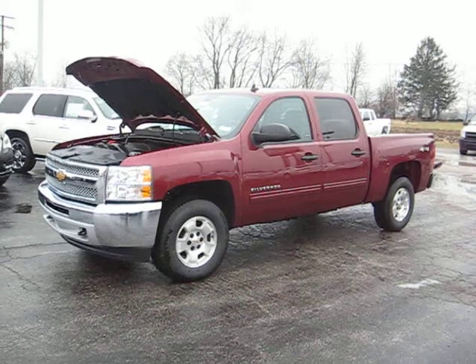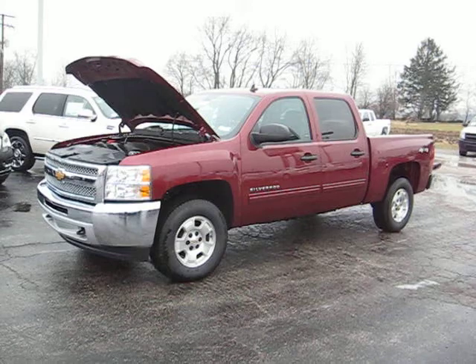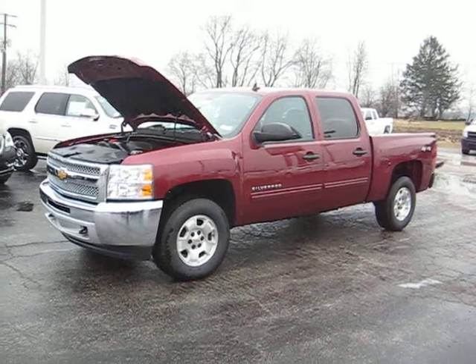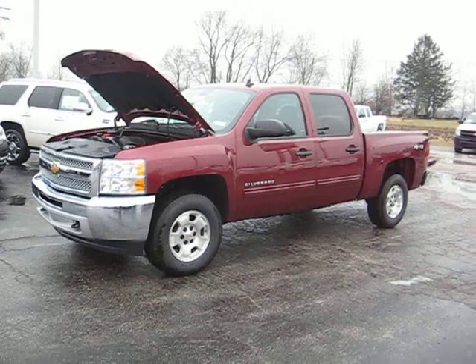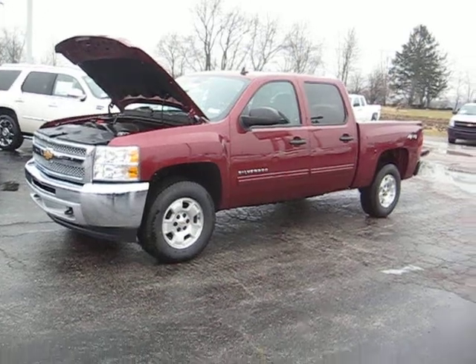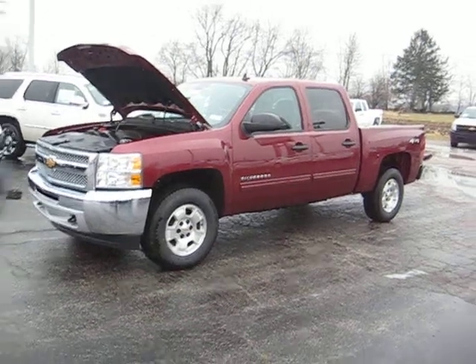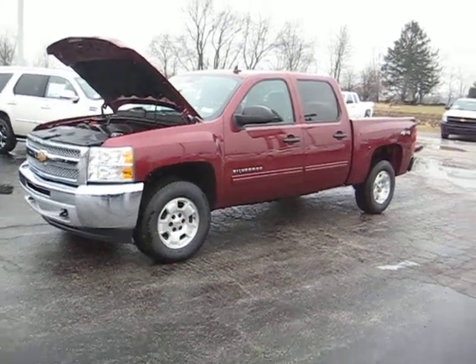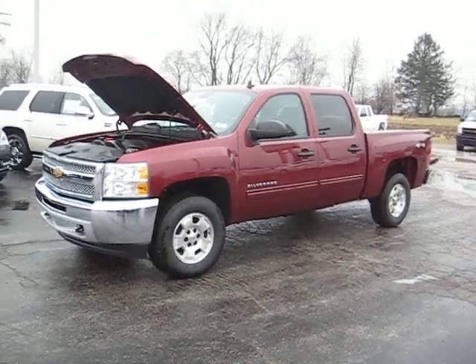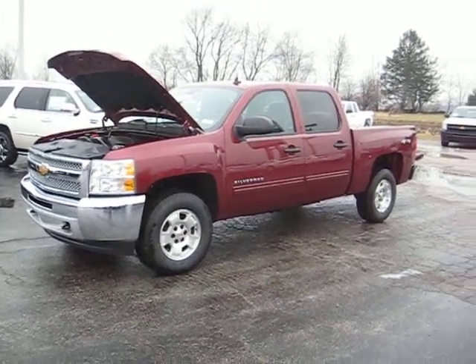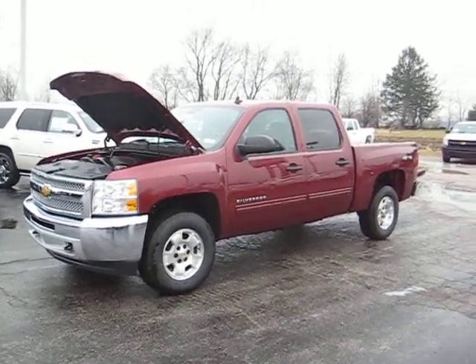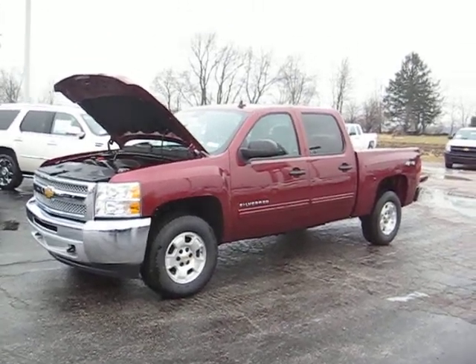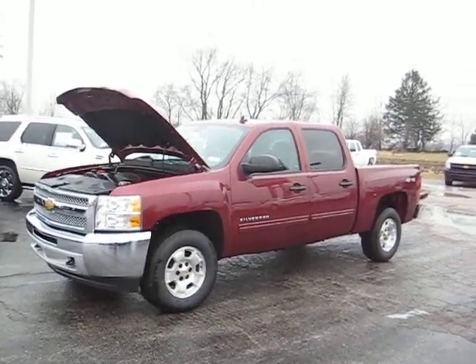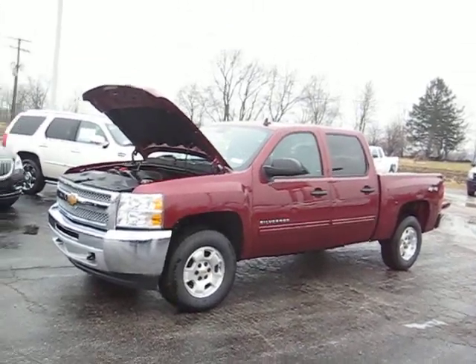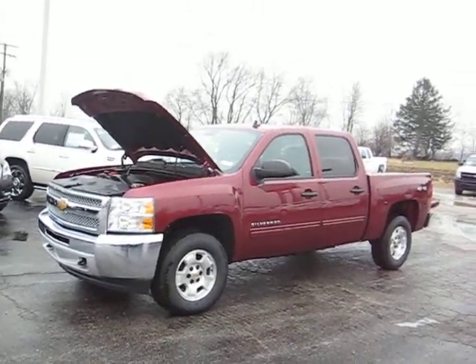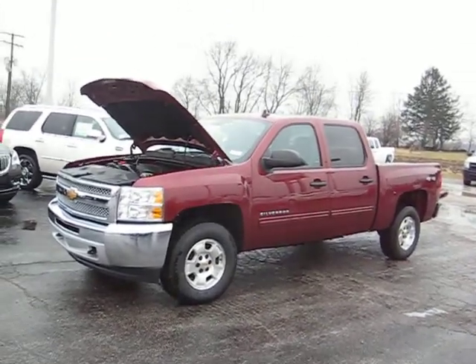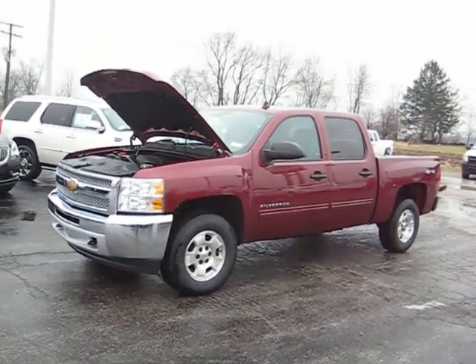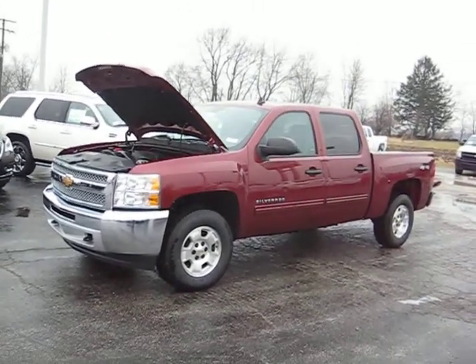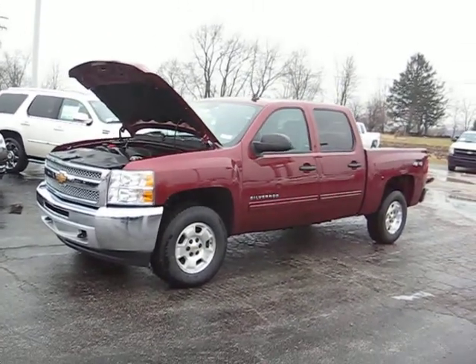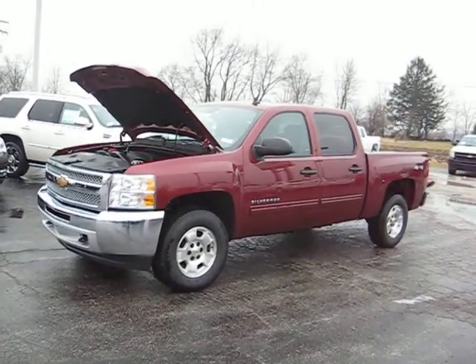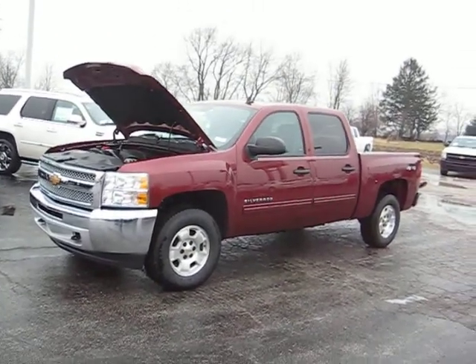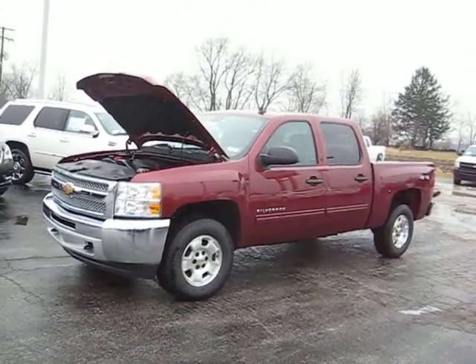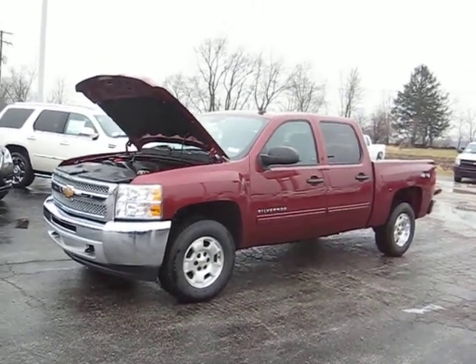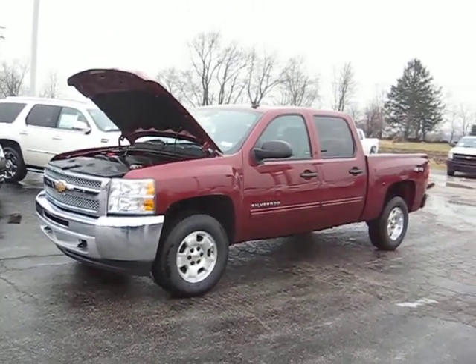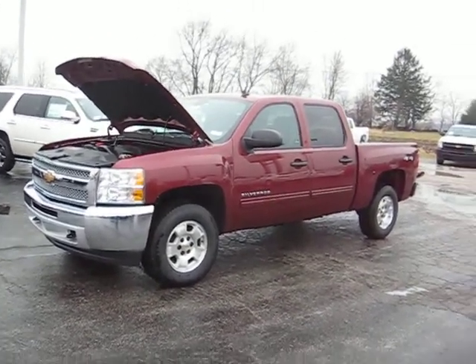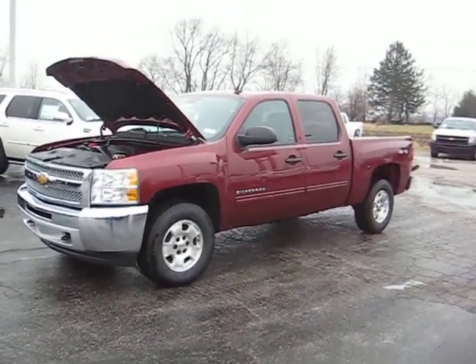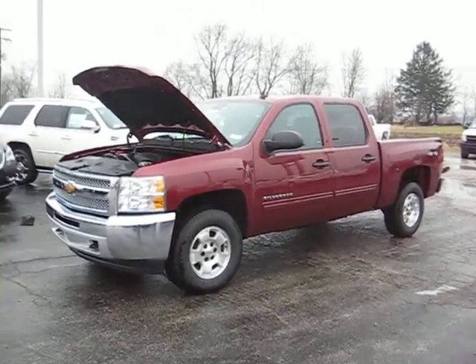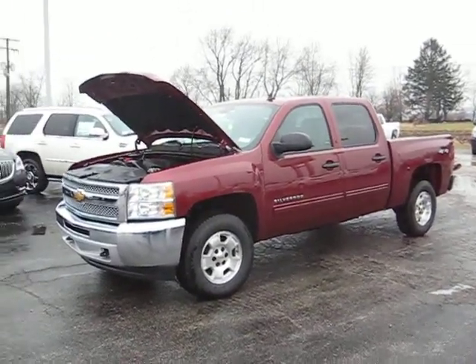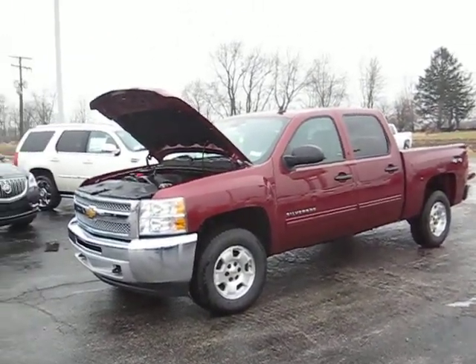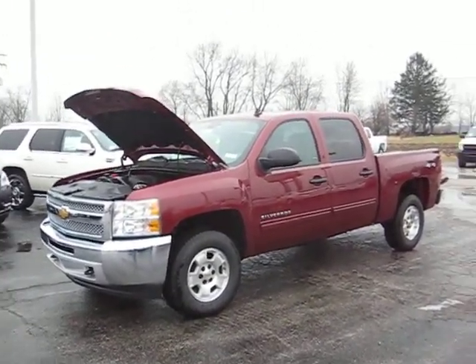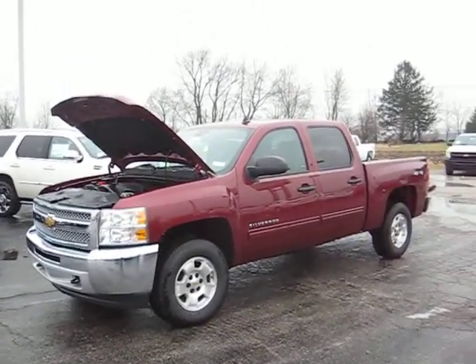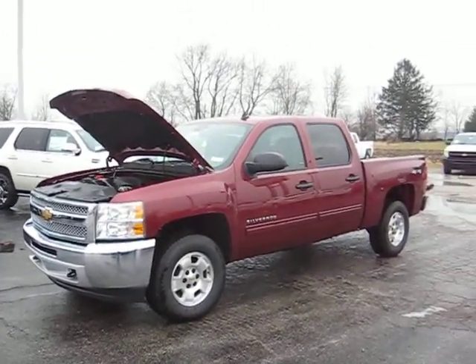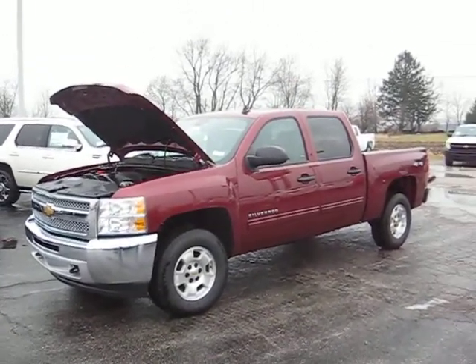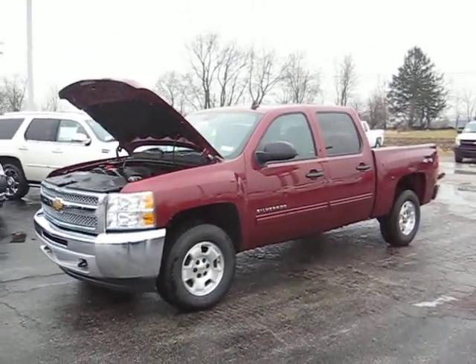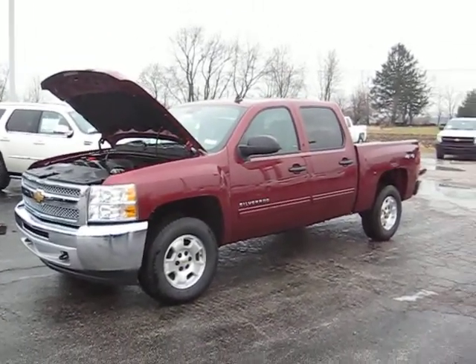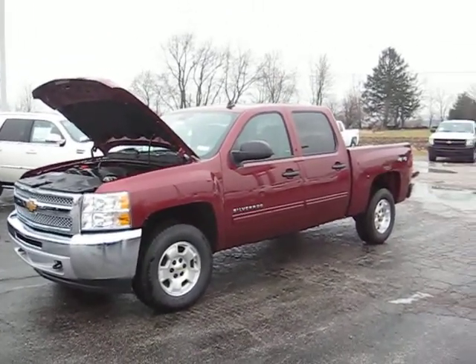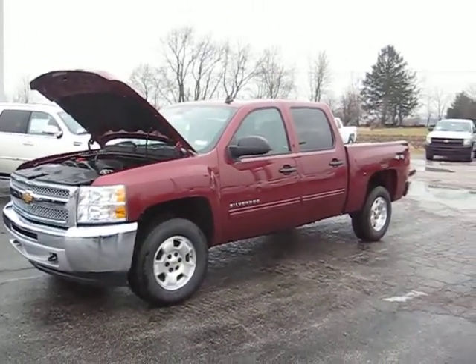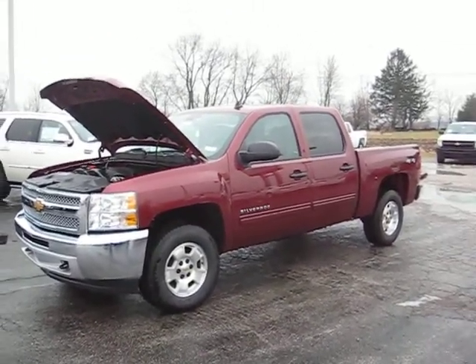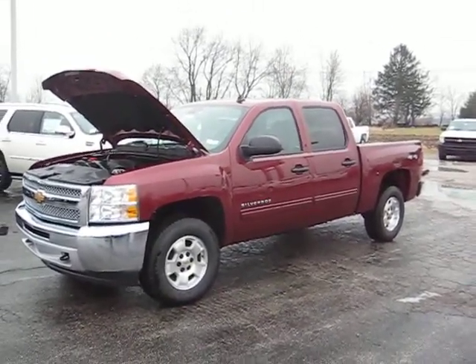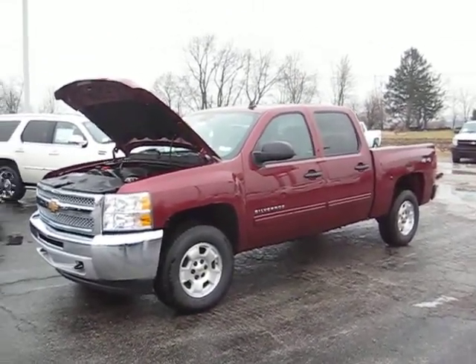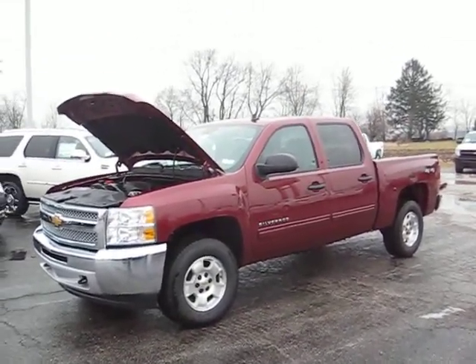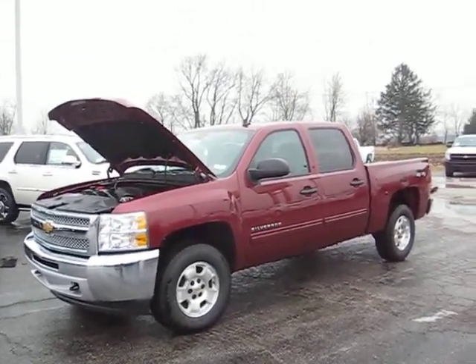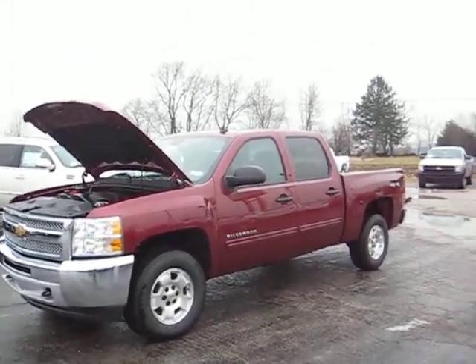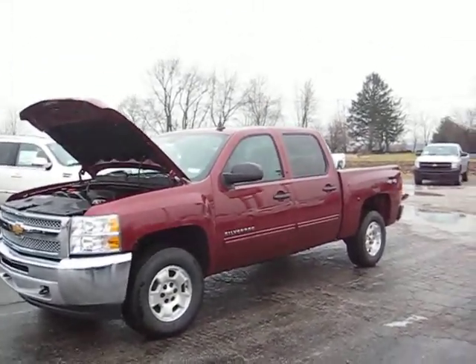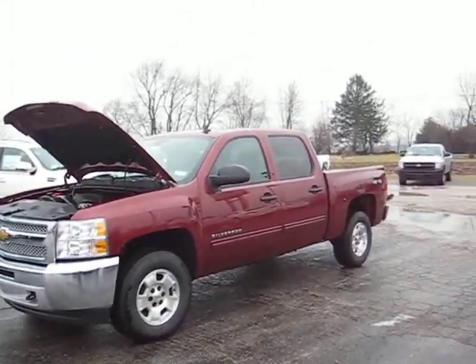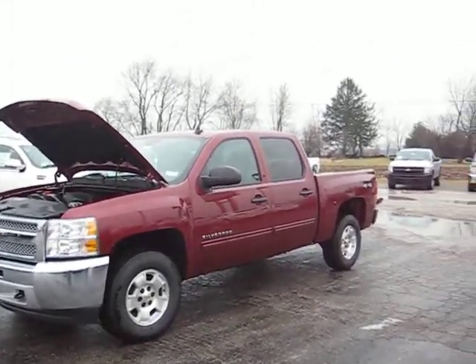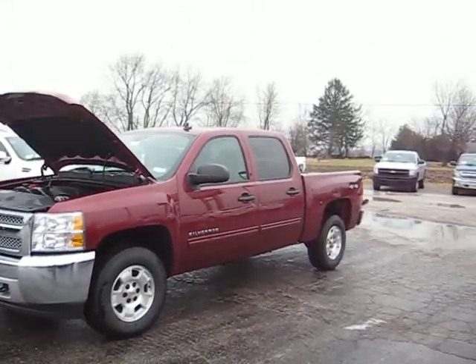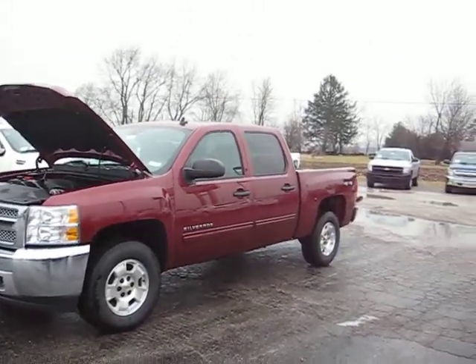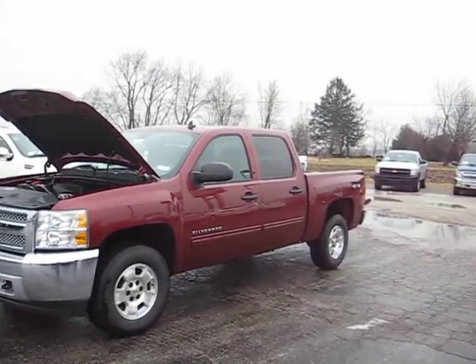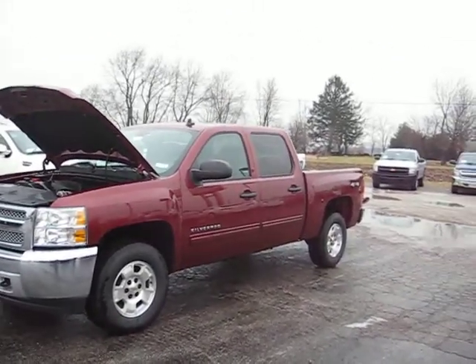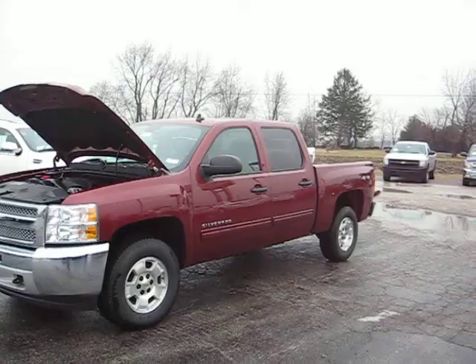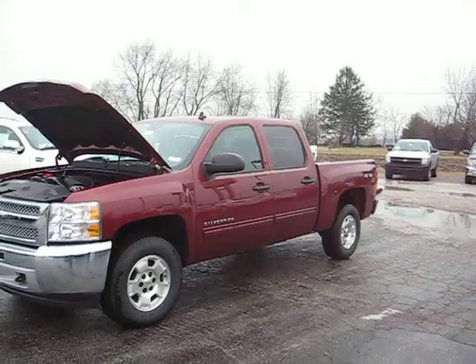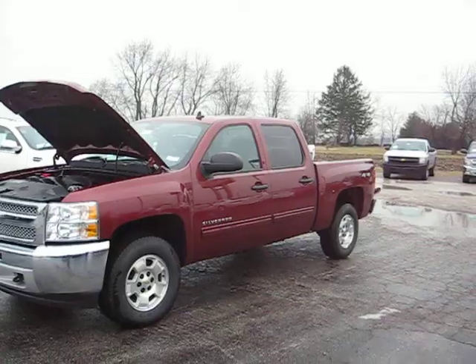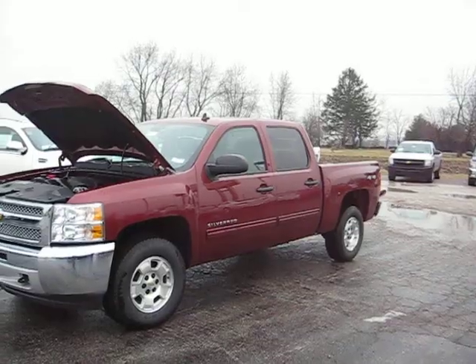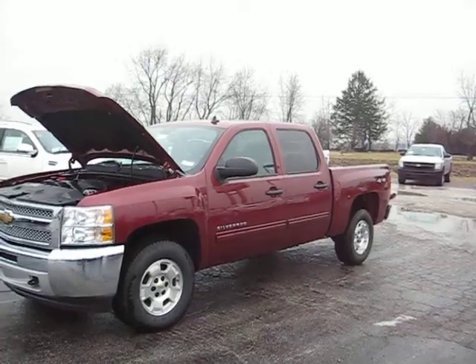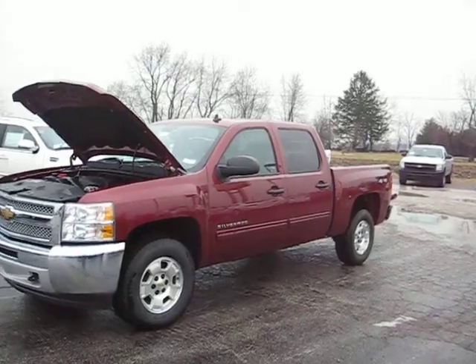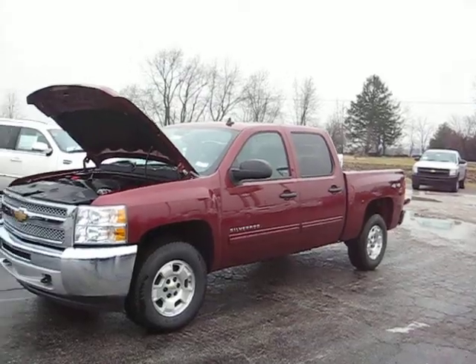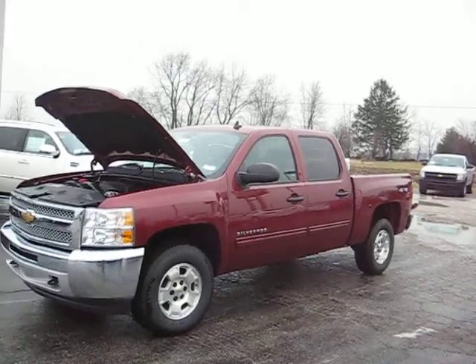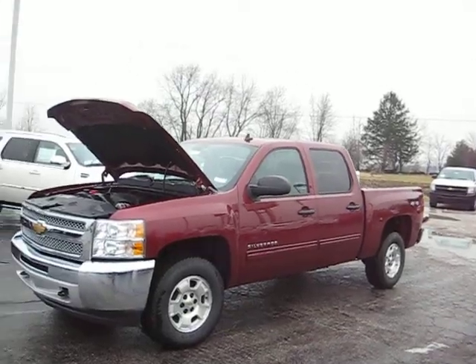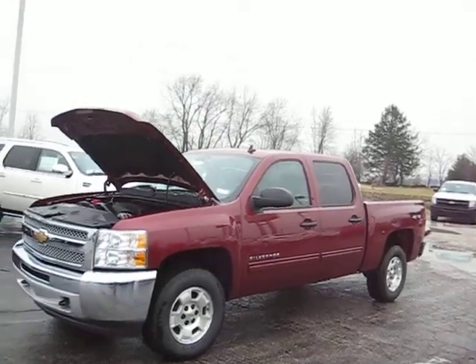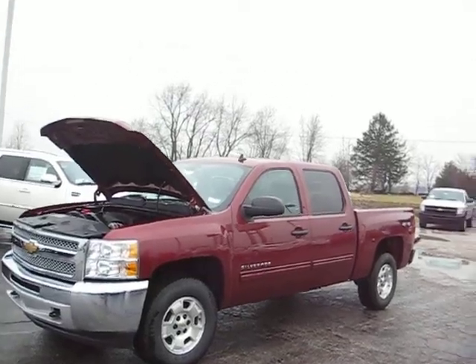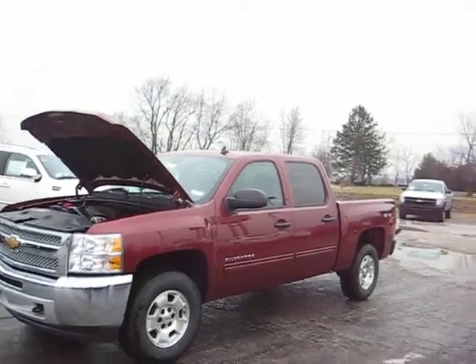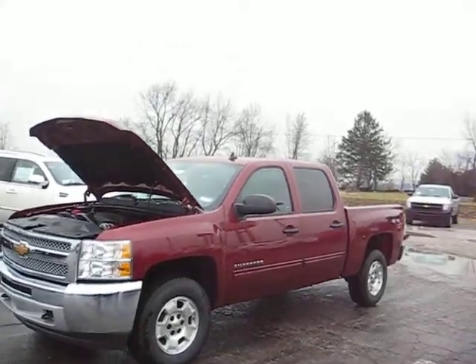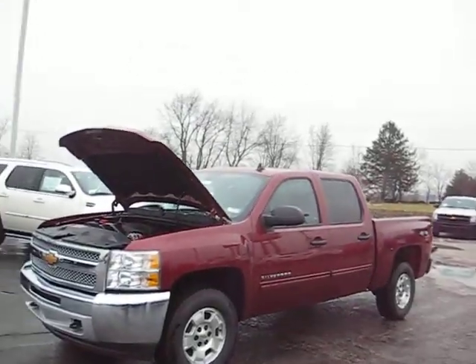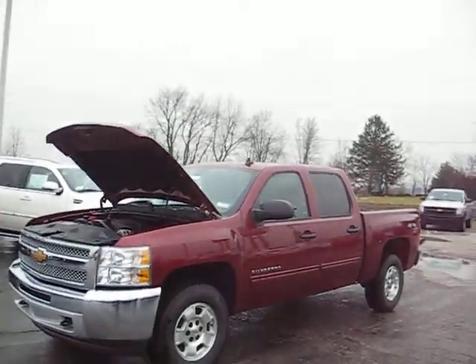This is Austin from Hey to See Automotives here in Visiris. This is the 2013 Chevy Silverado Crew Cab.